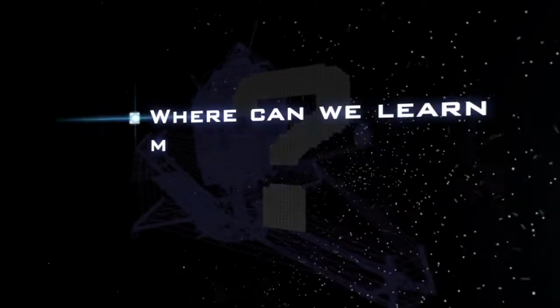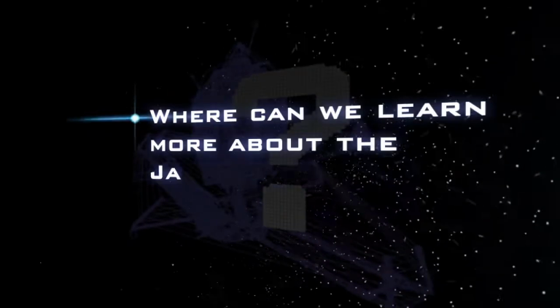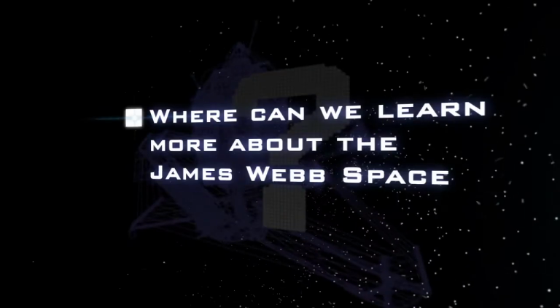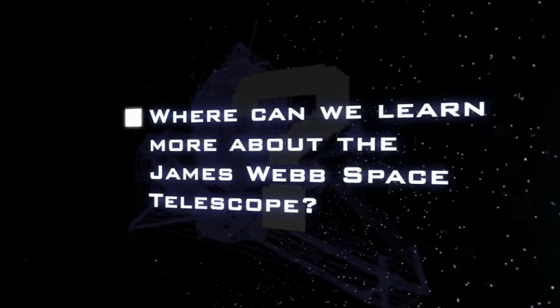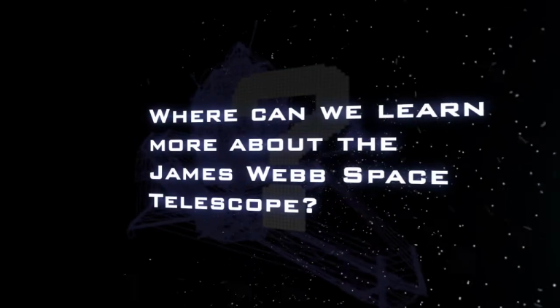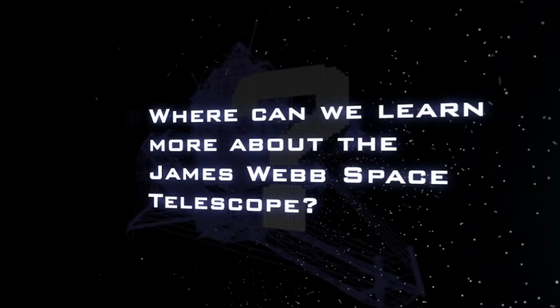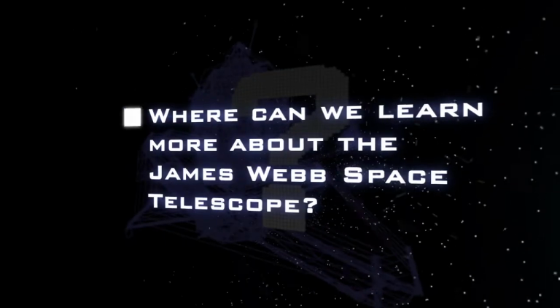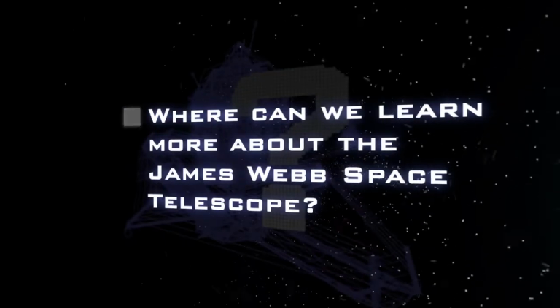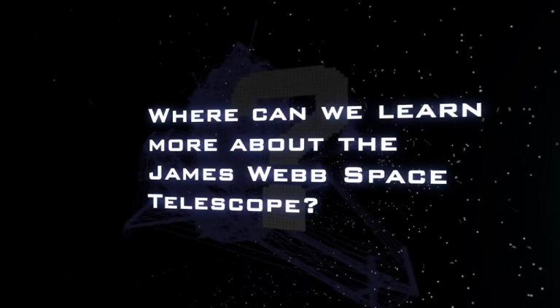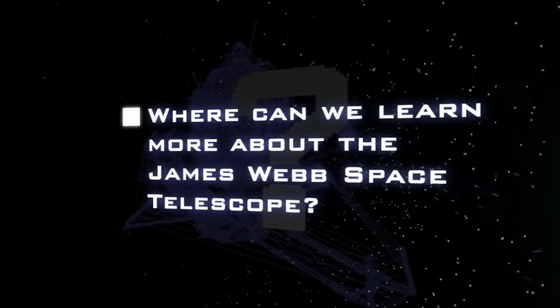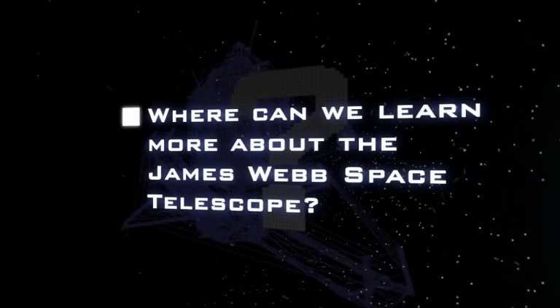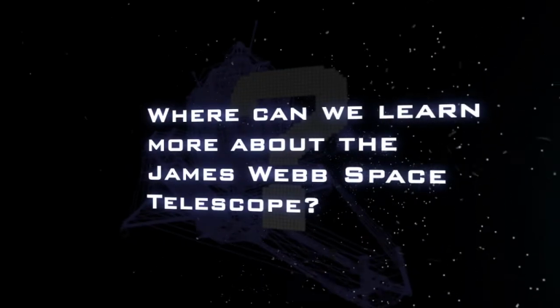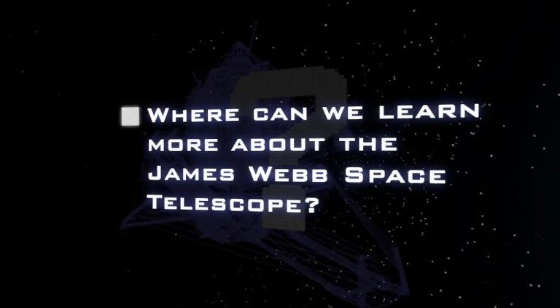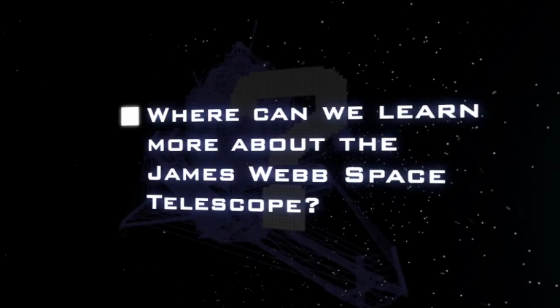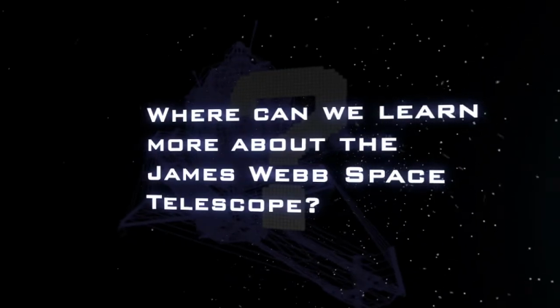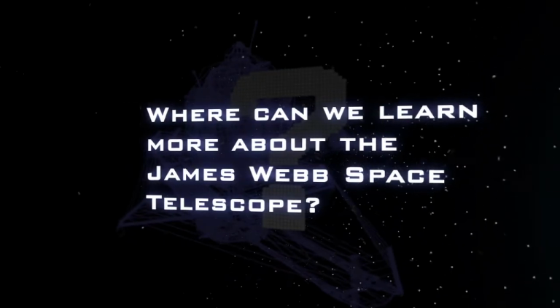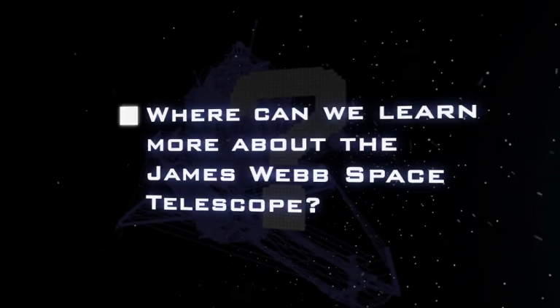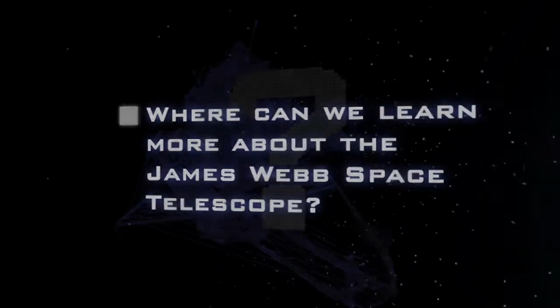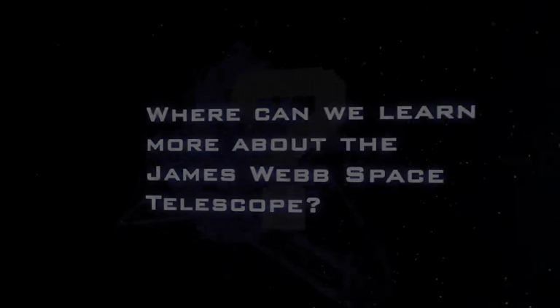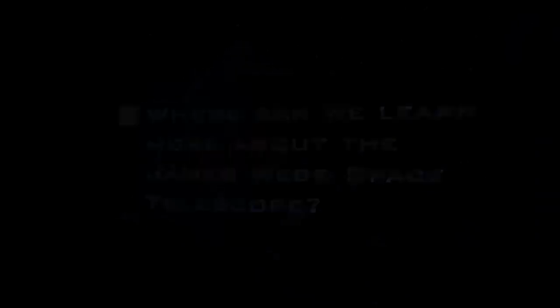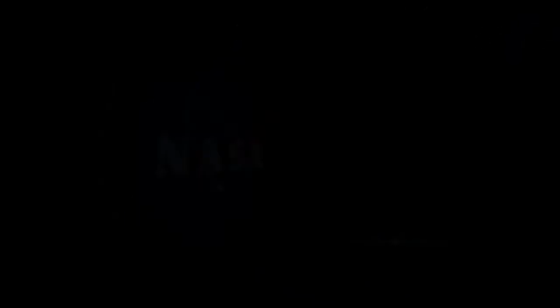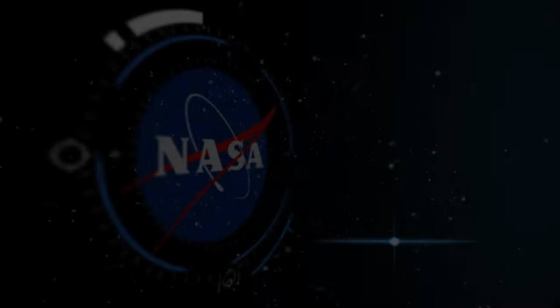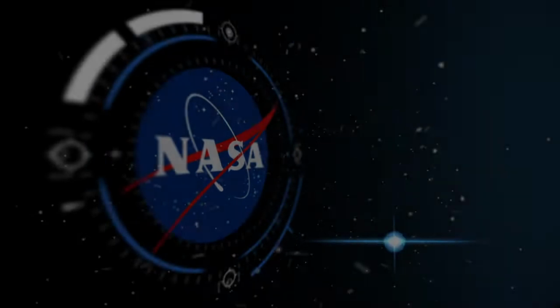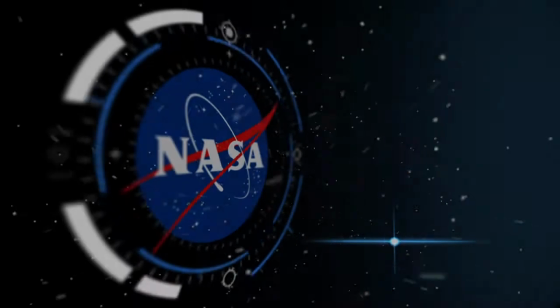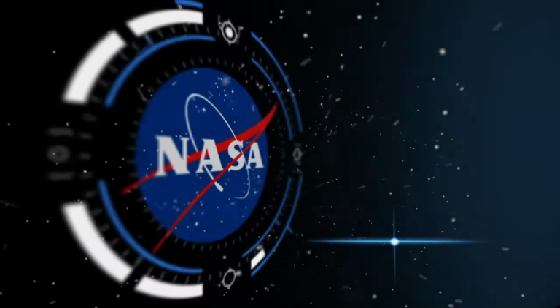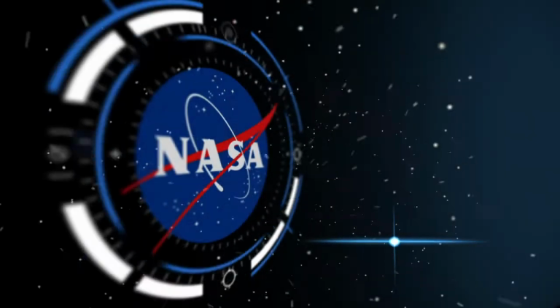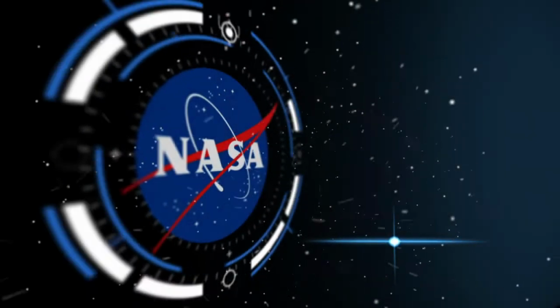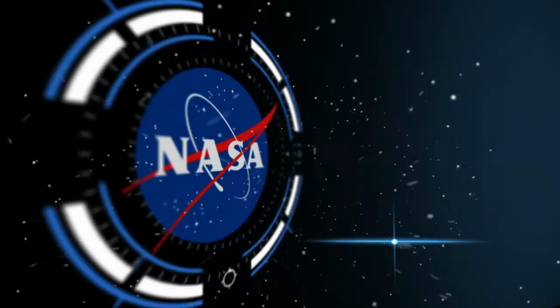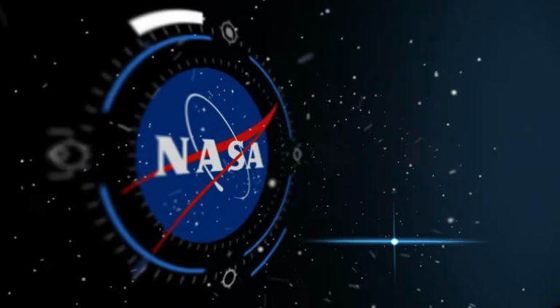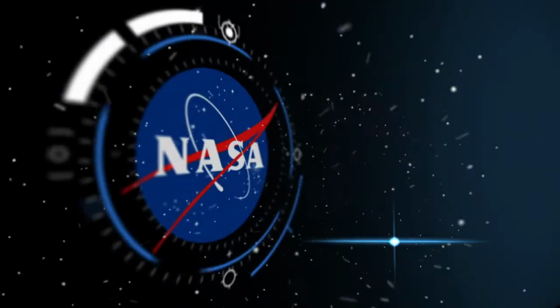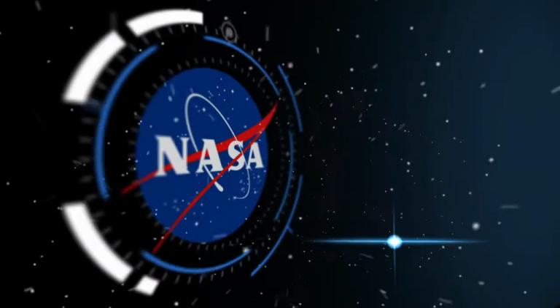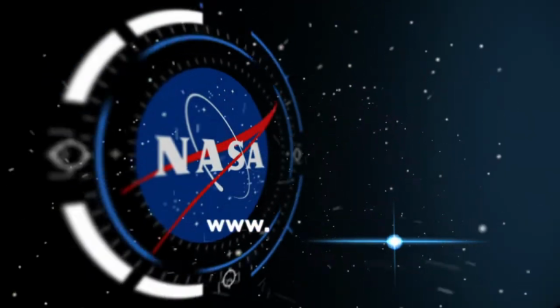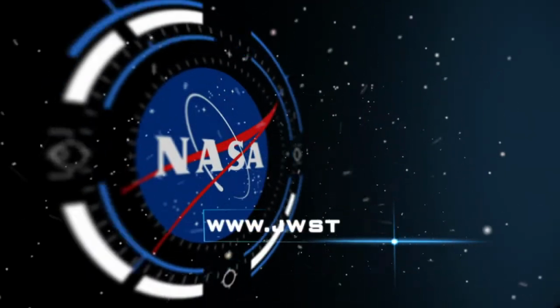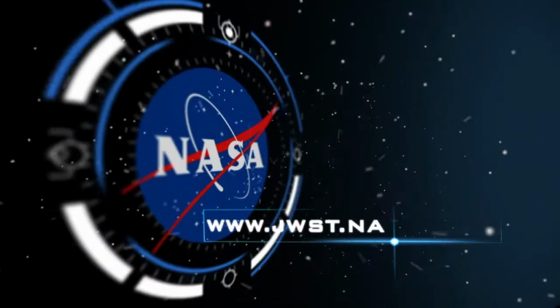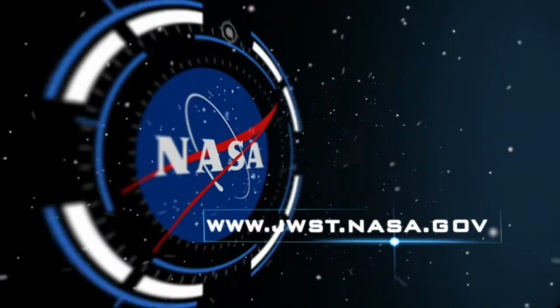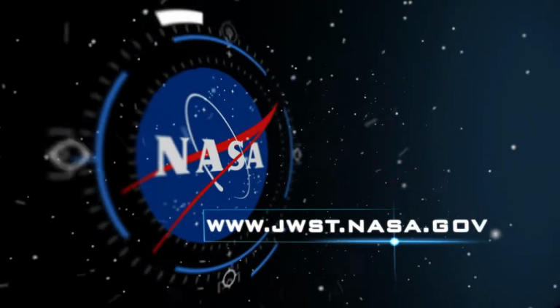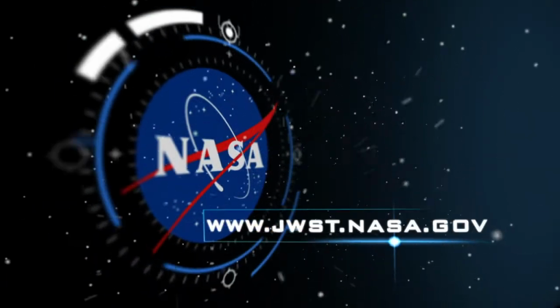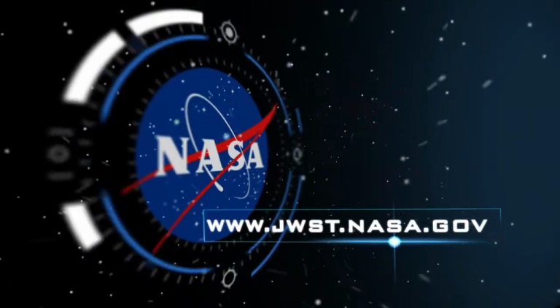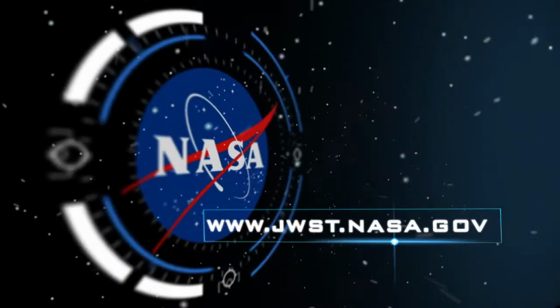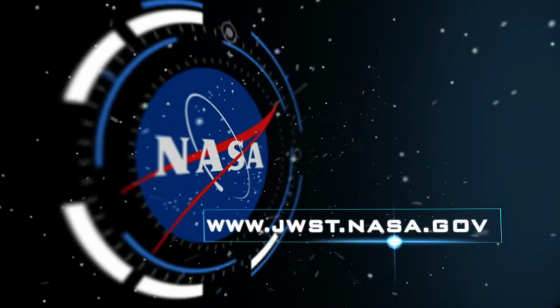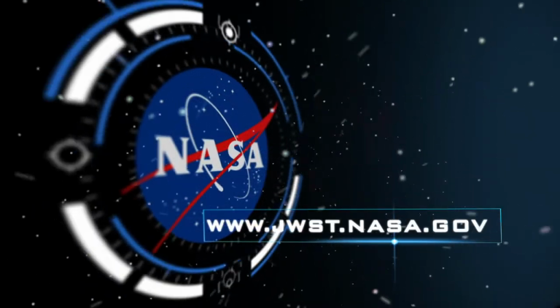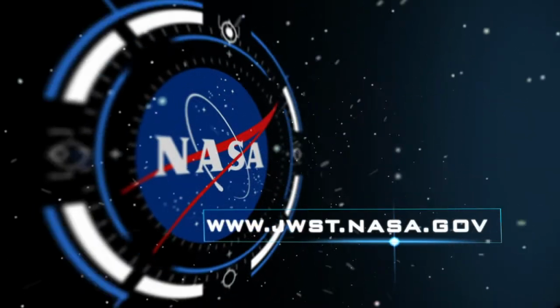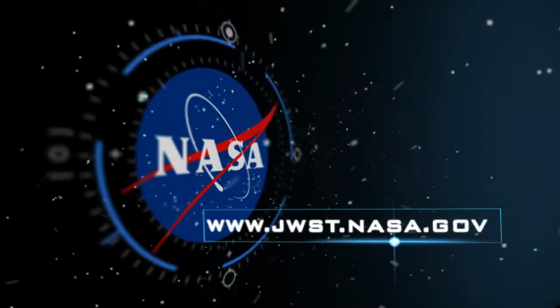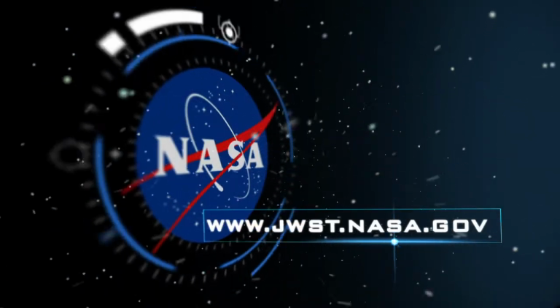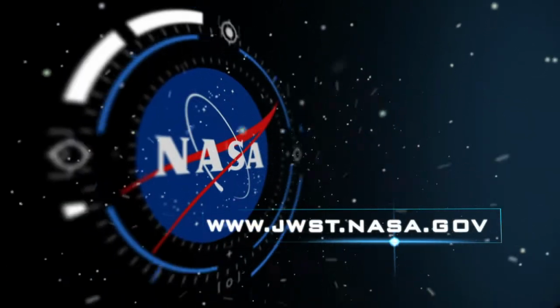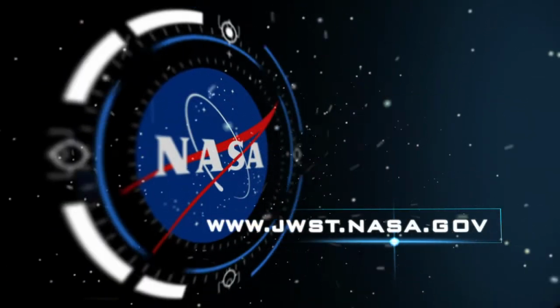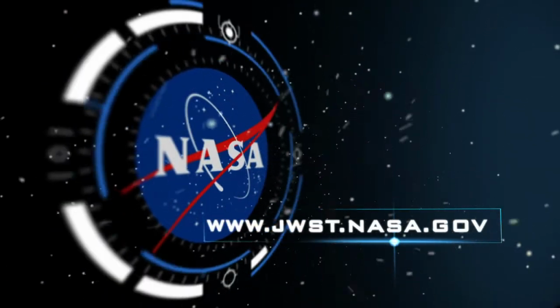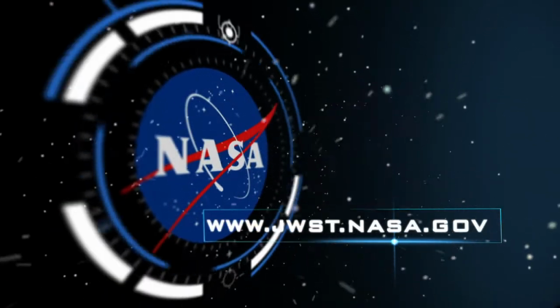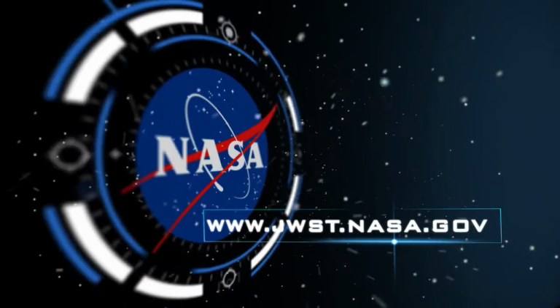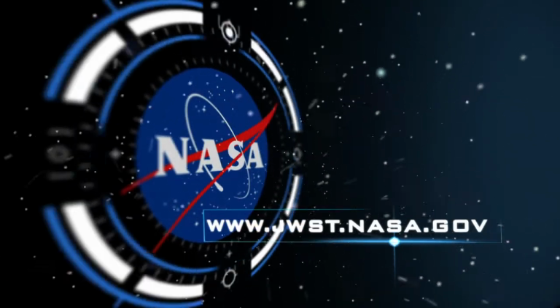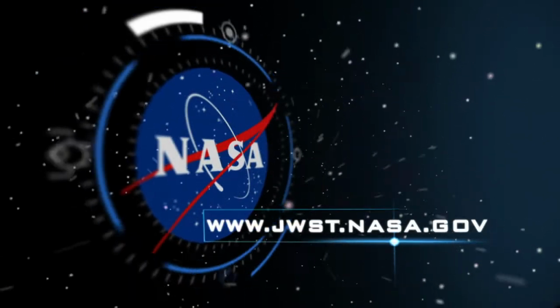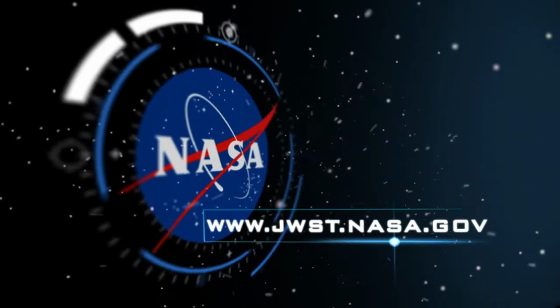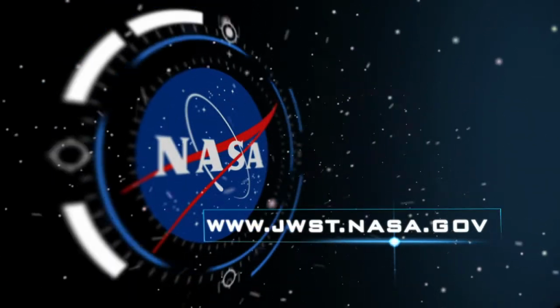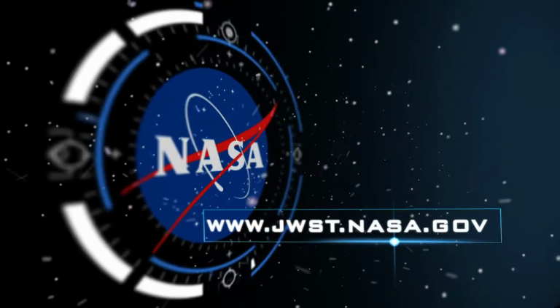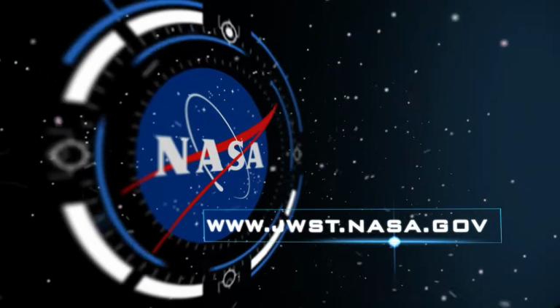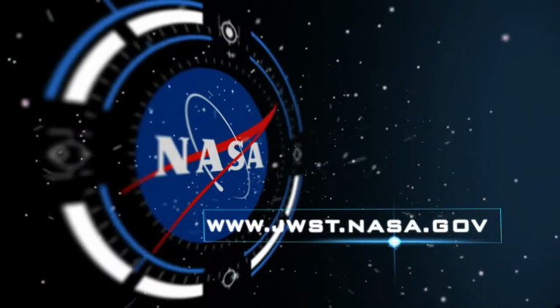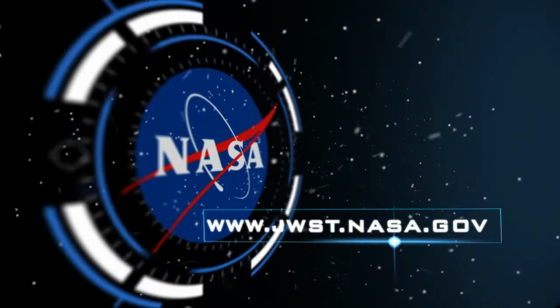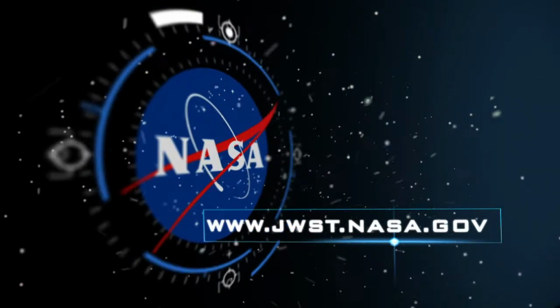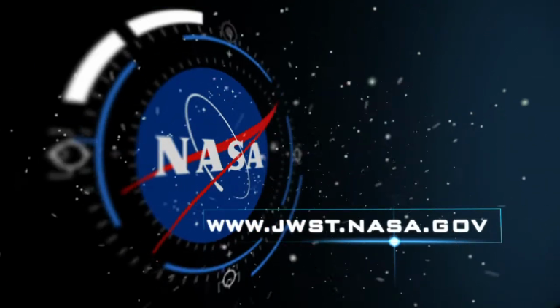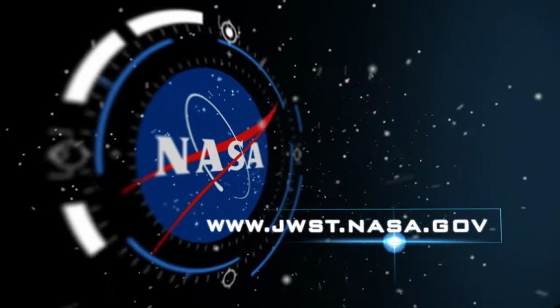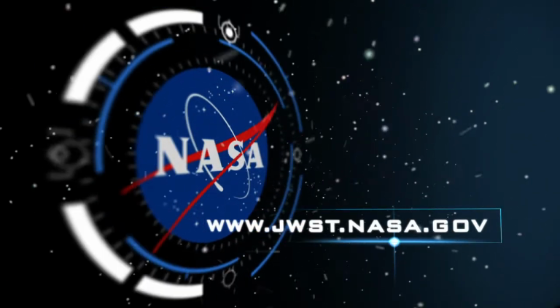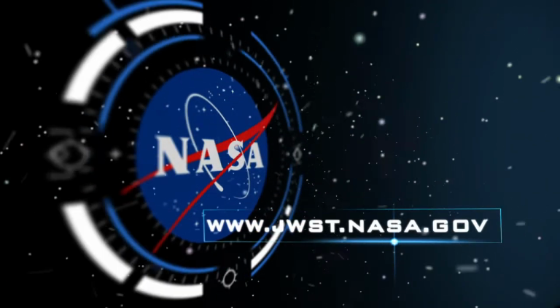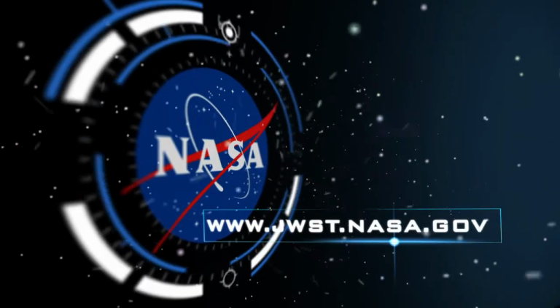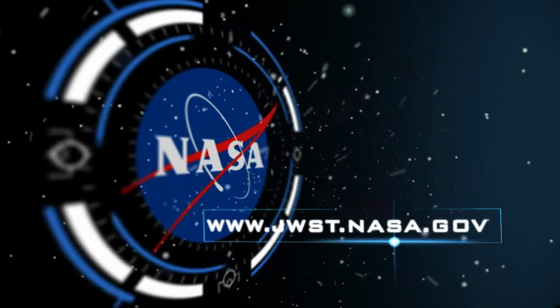Where can we go to learn more about the Webb Telescope? To learn more about the Webb Telescope, go to jwst.nasa.gov.